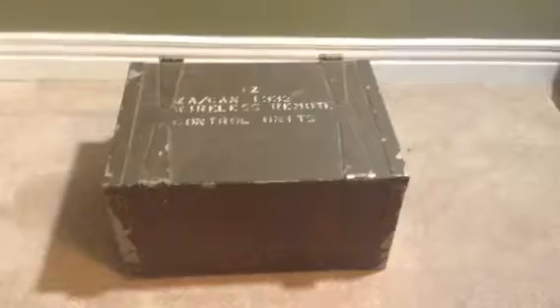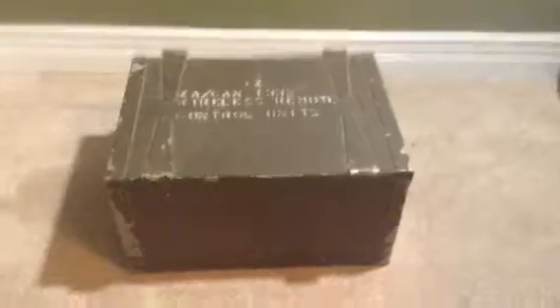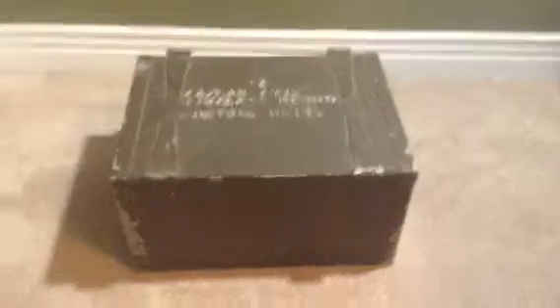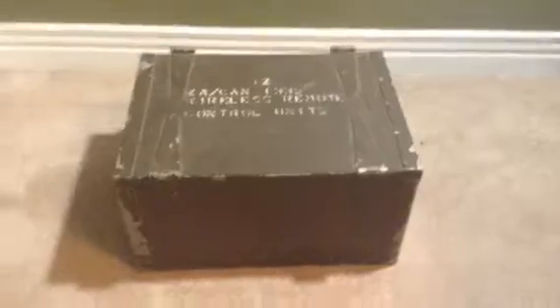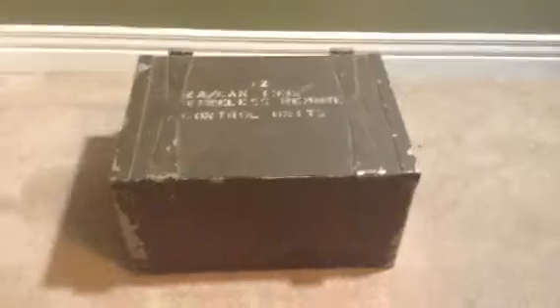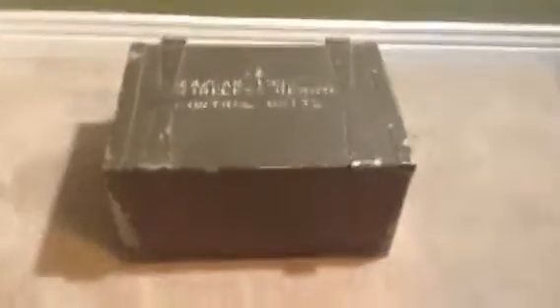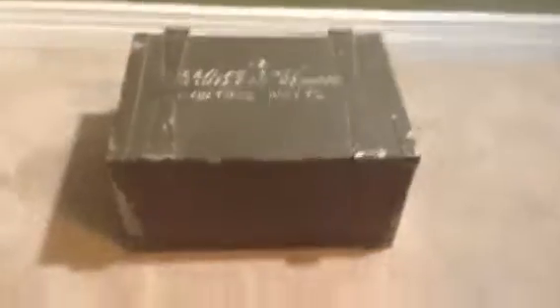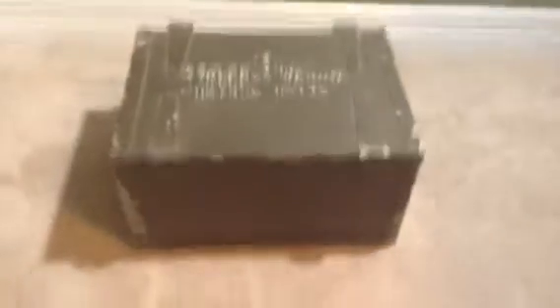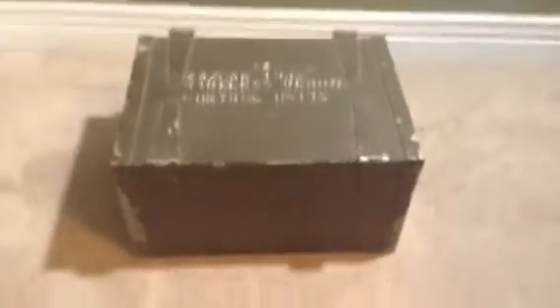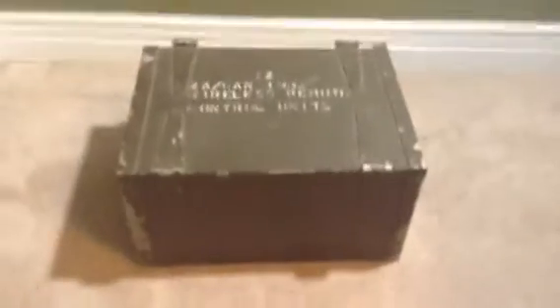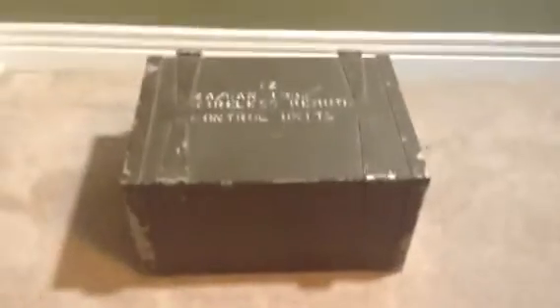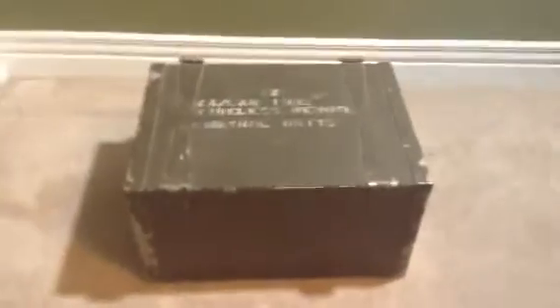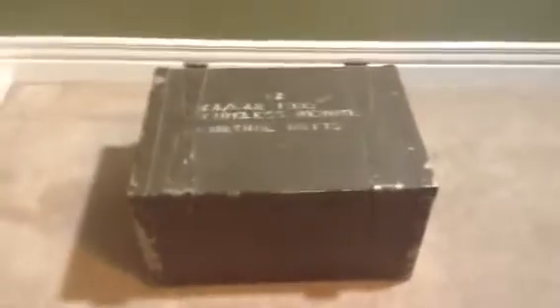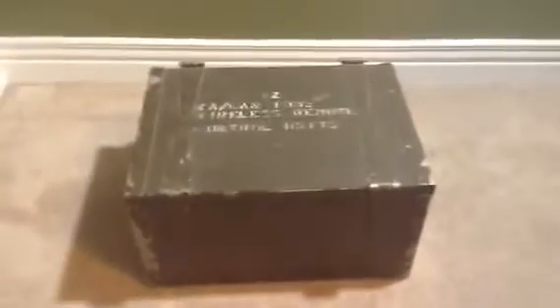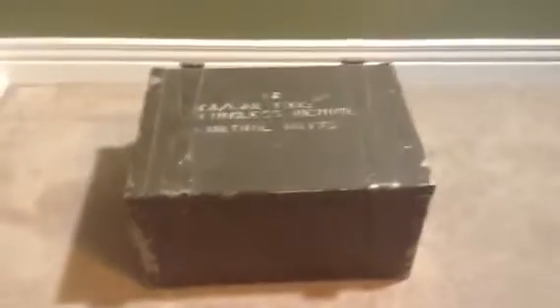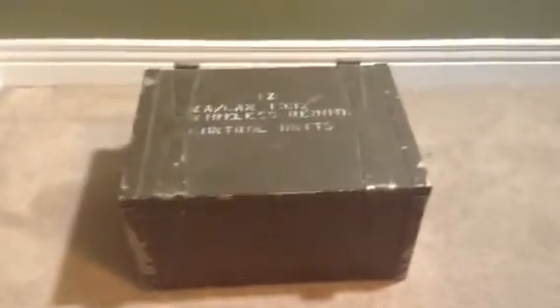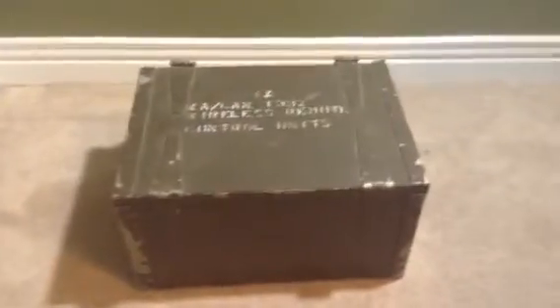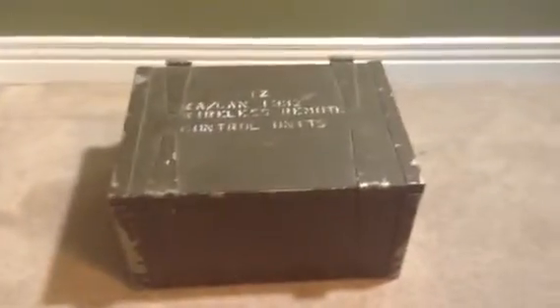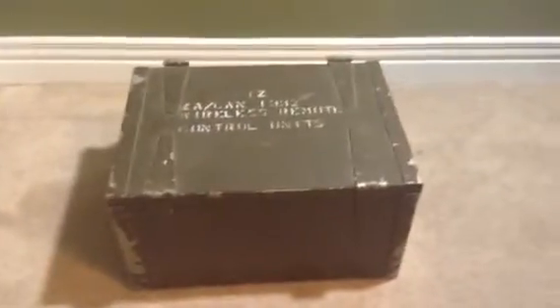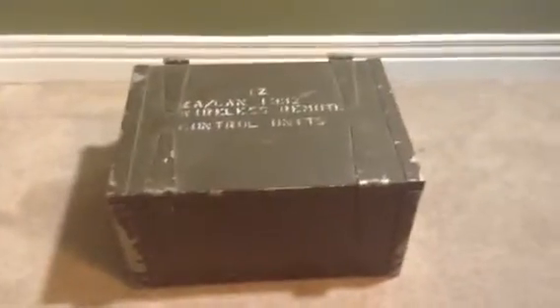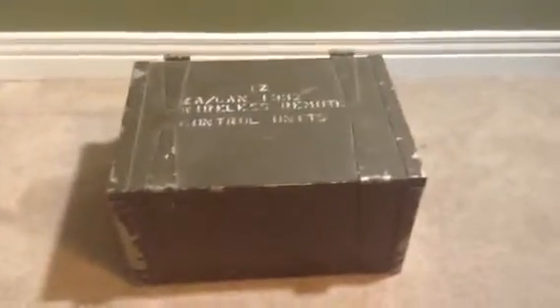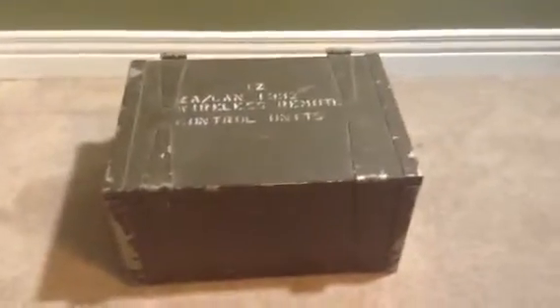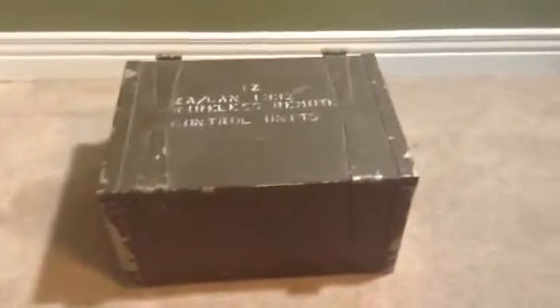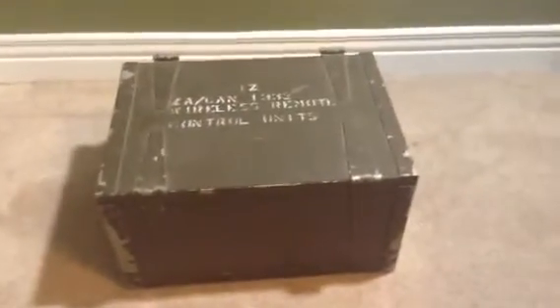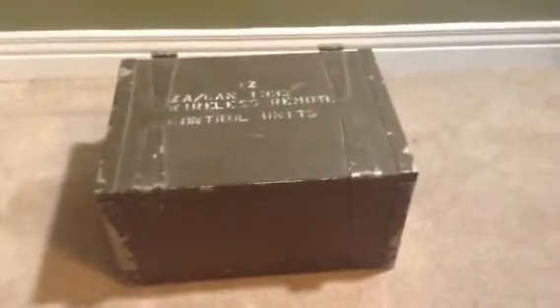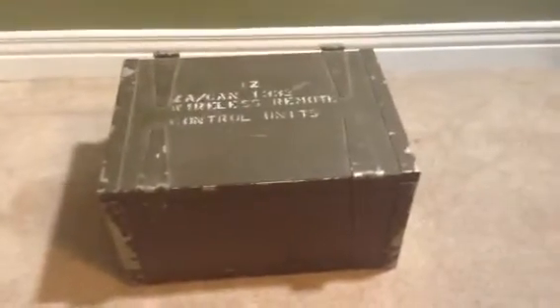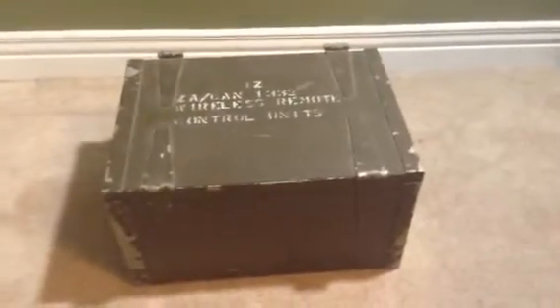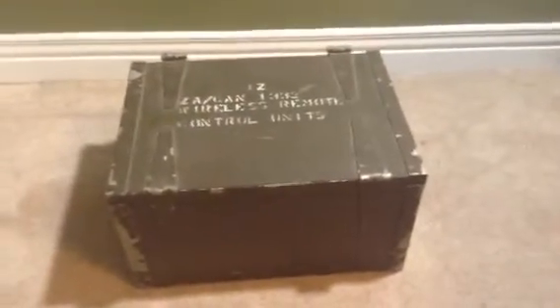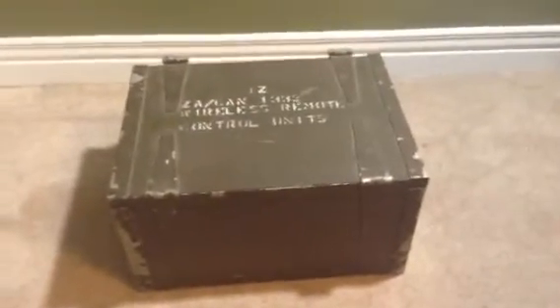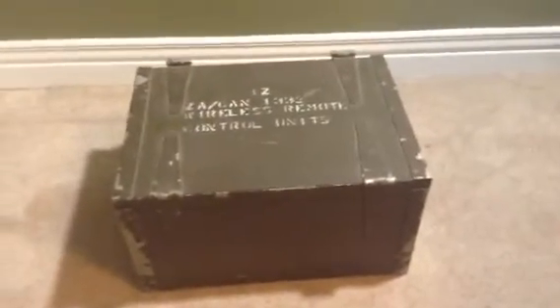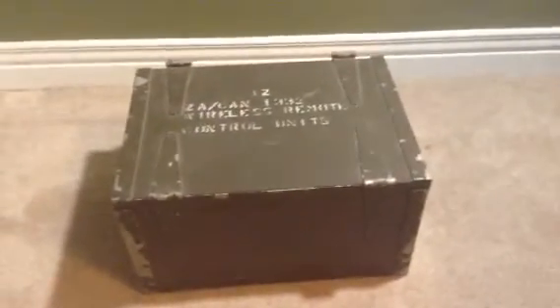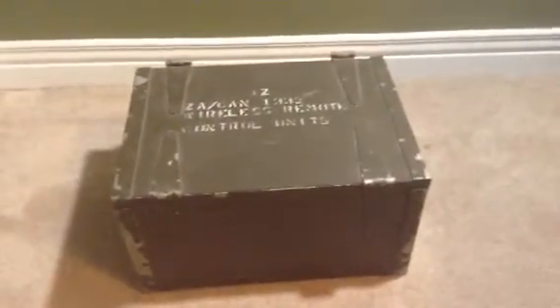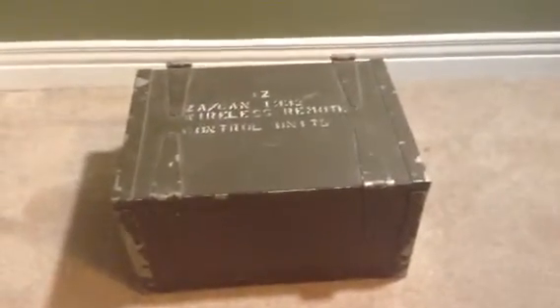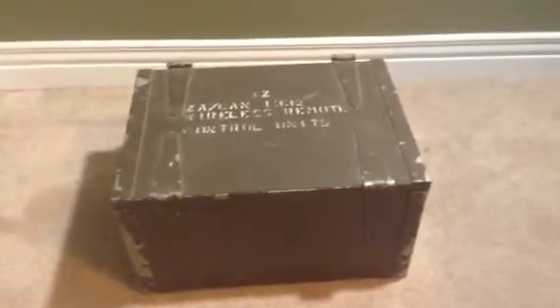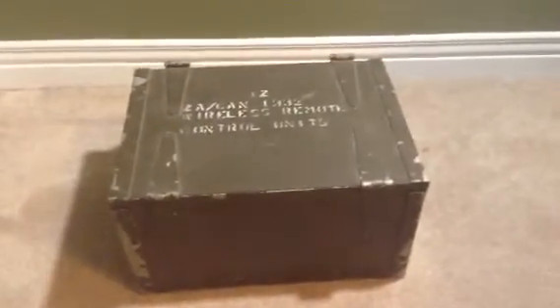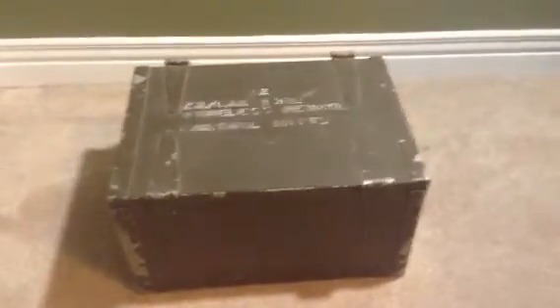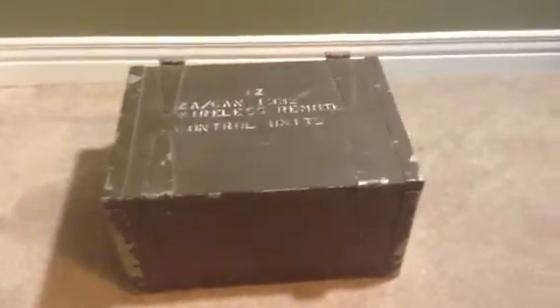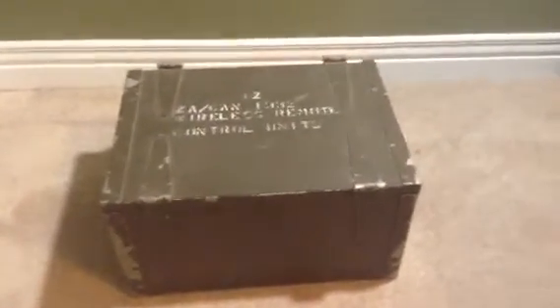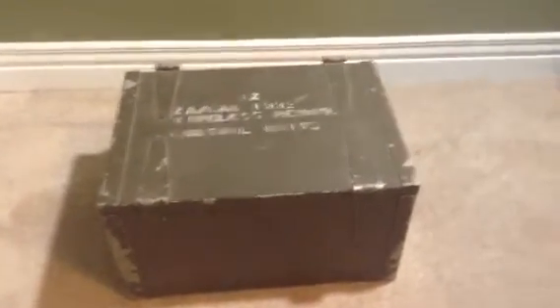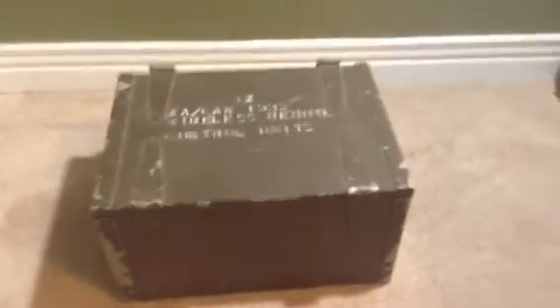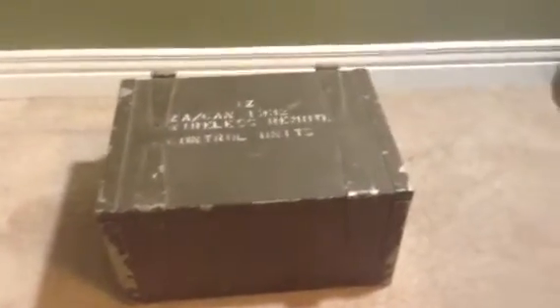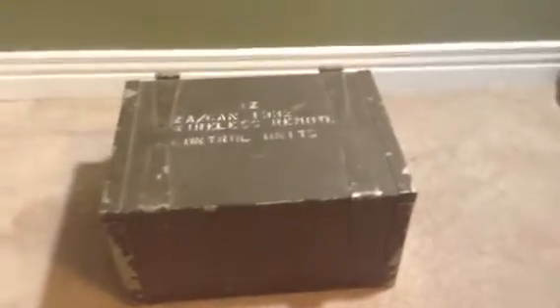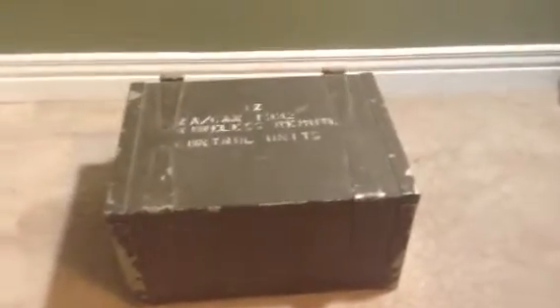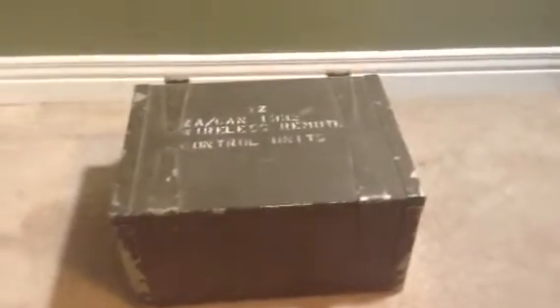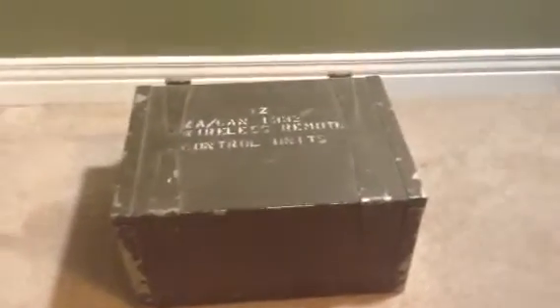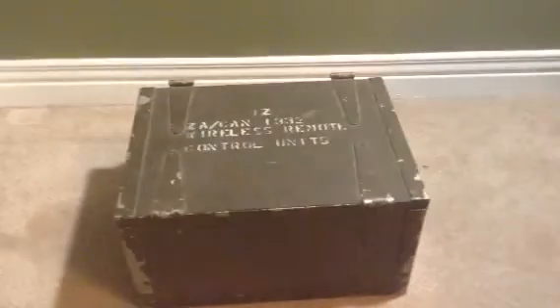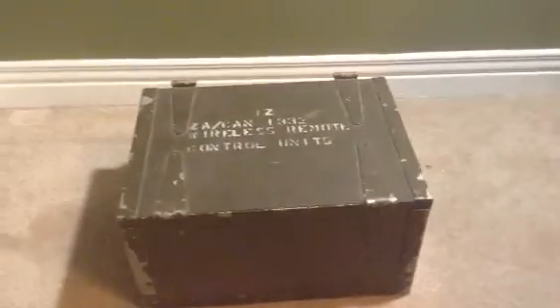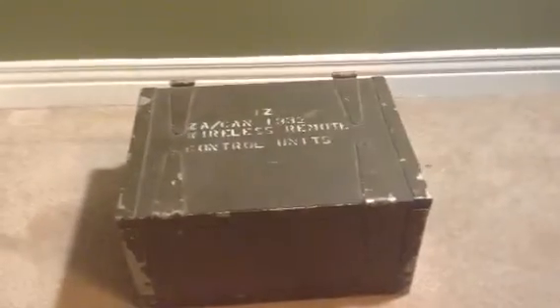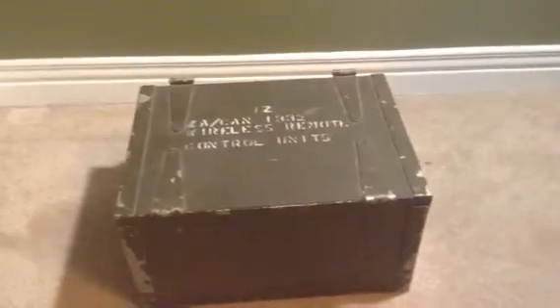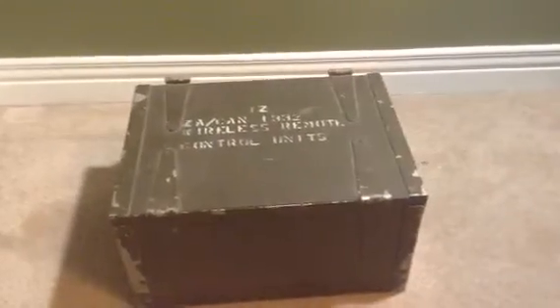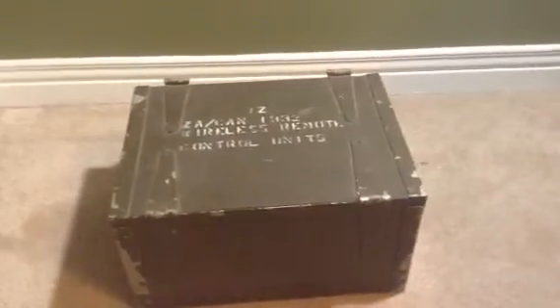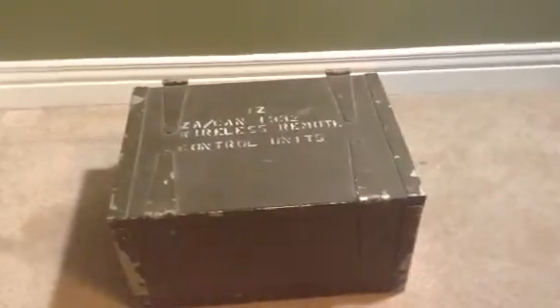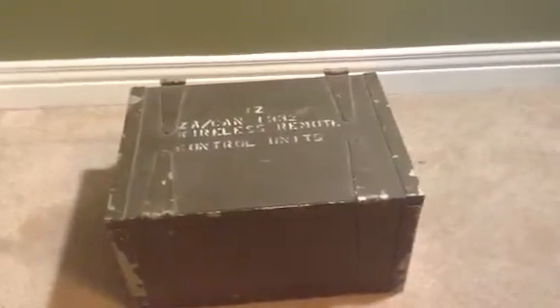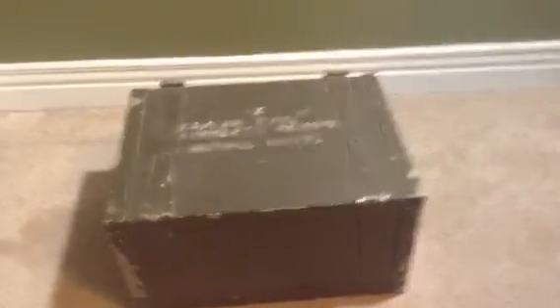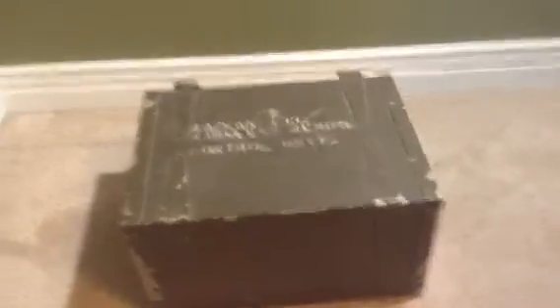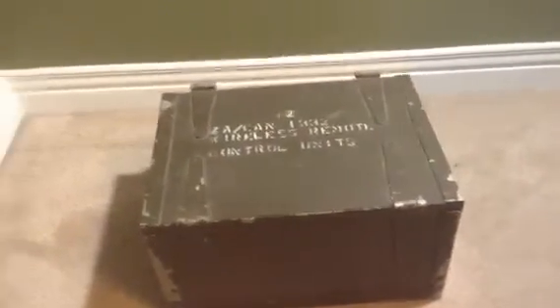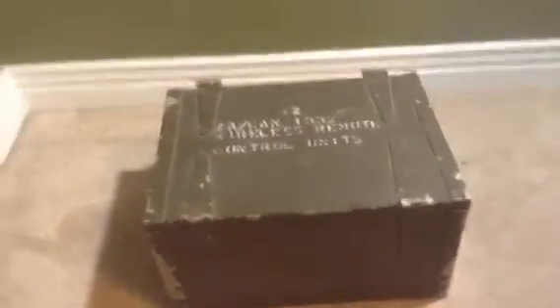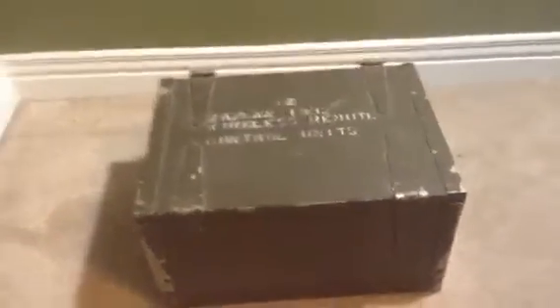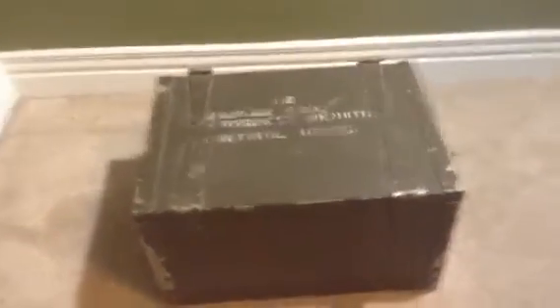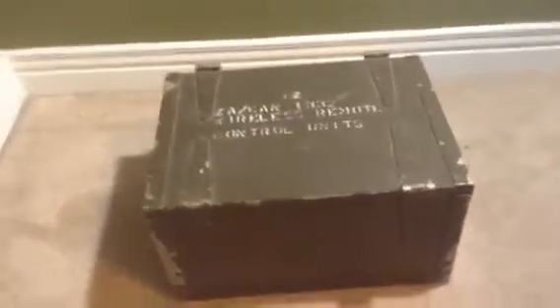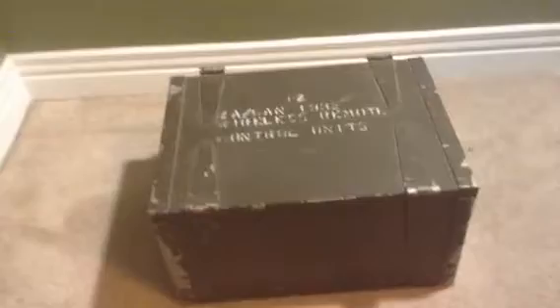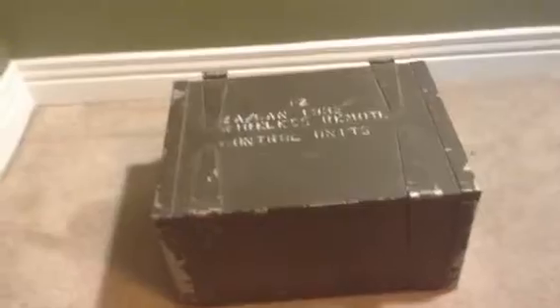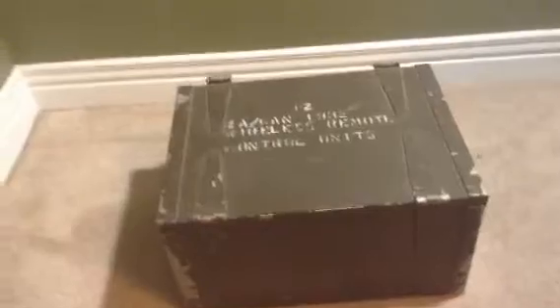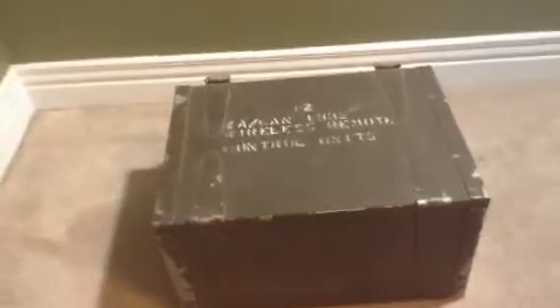Hey guys, today I'm going to be showing you my Morse code machine, Canadian, from World War II.